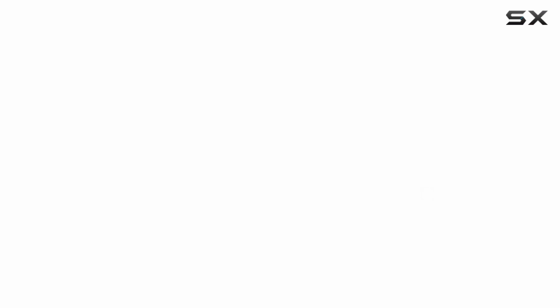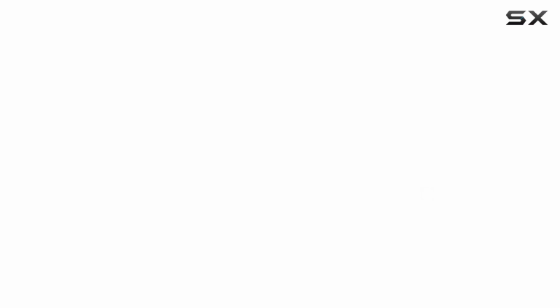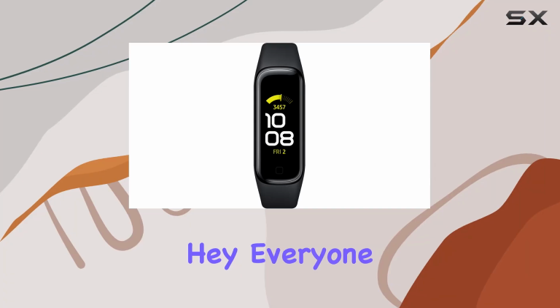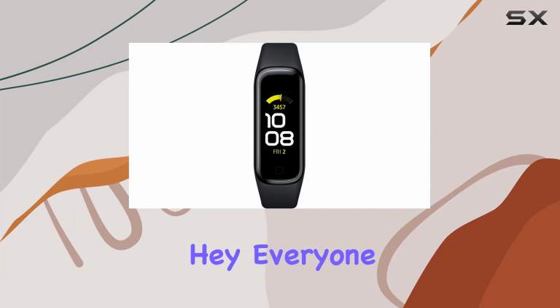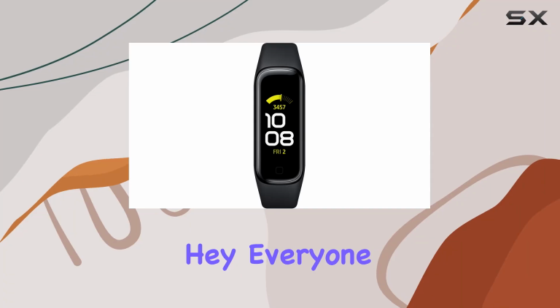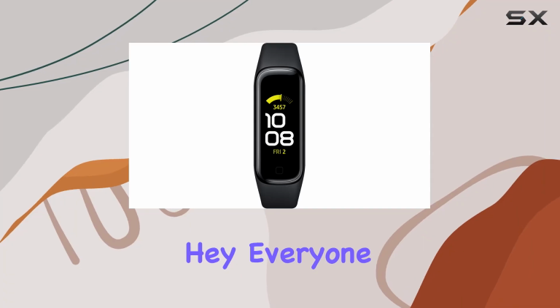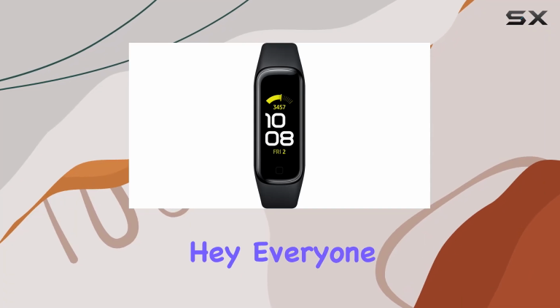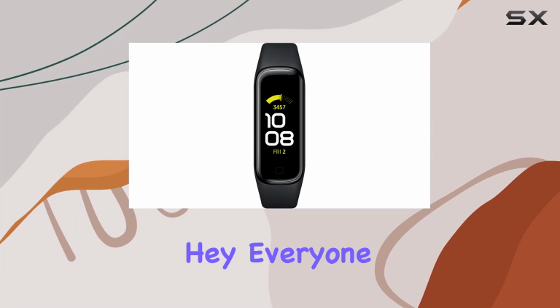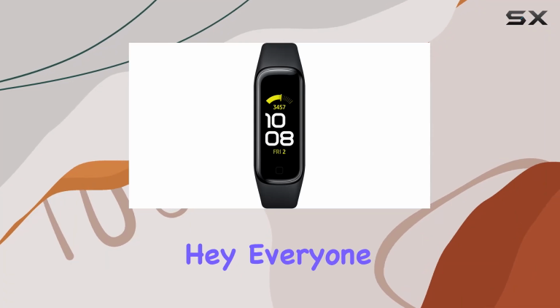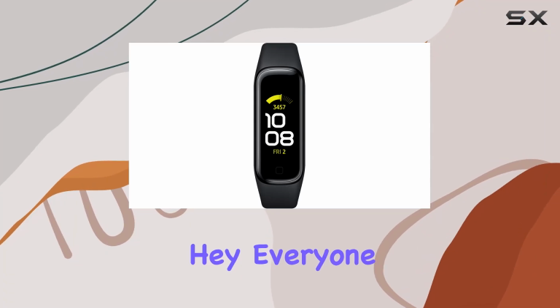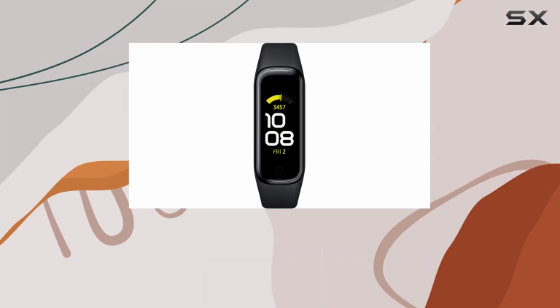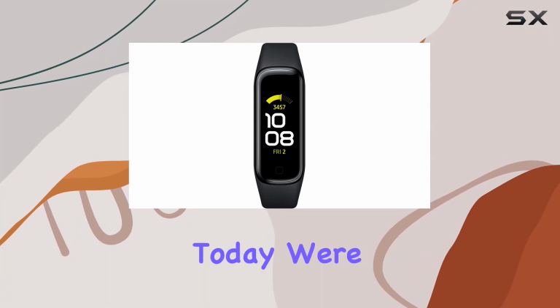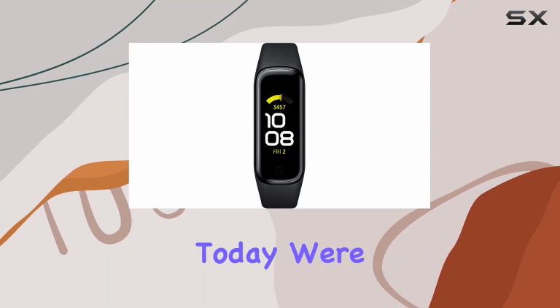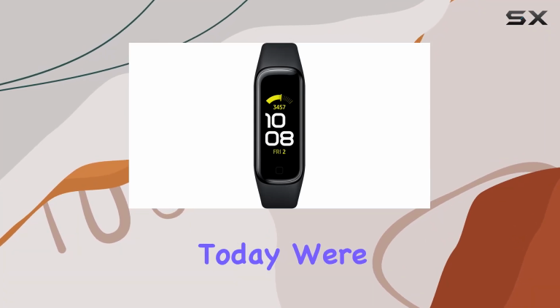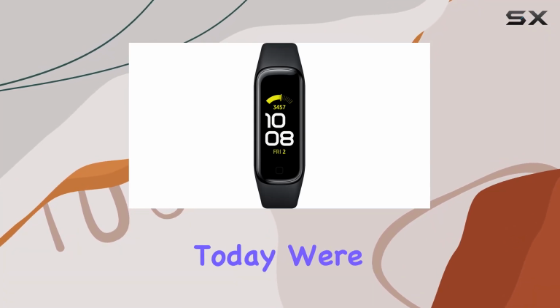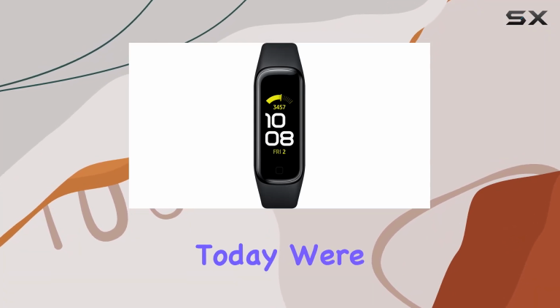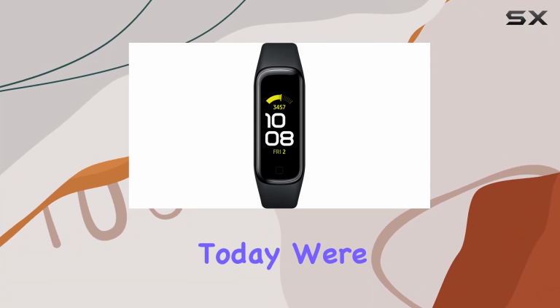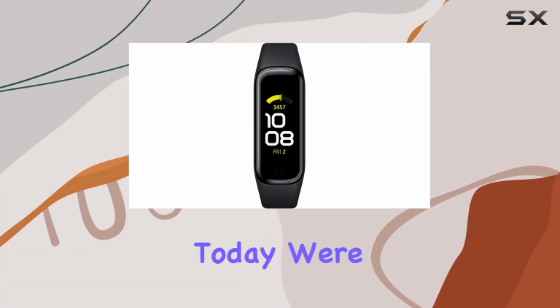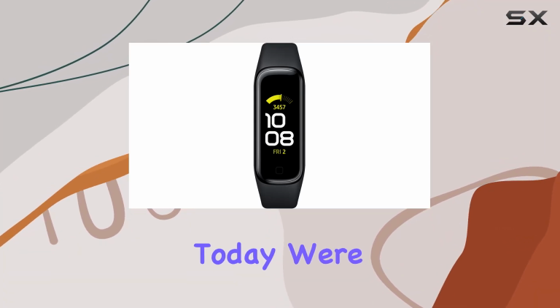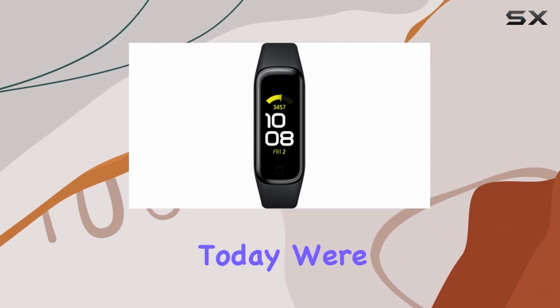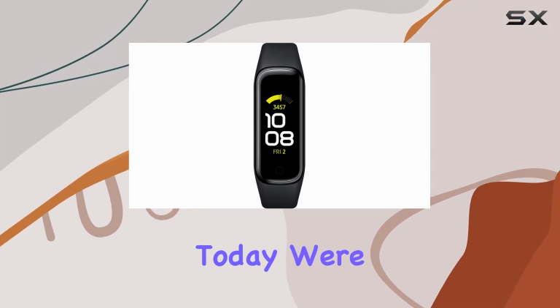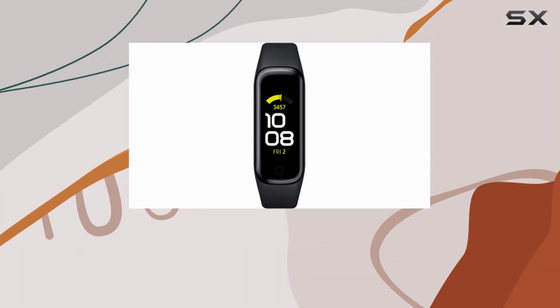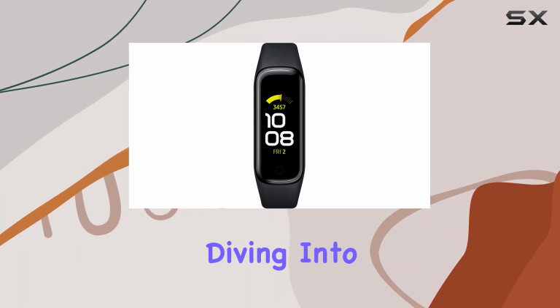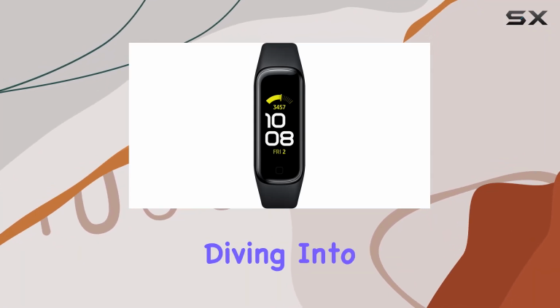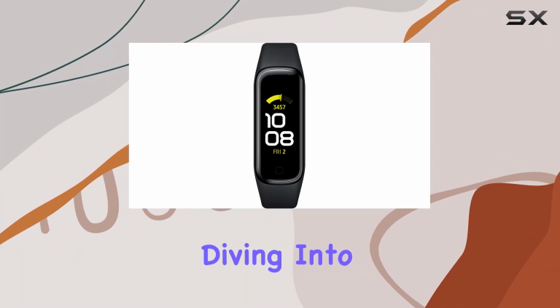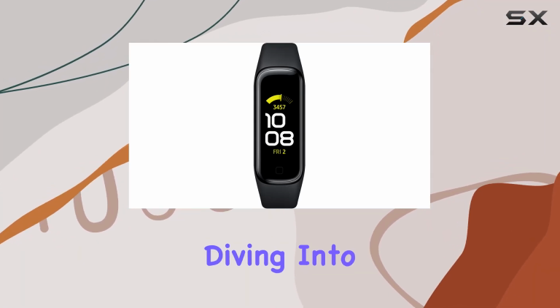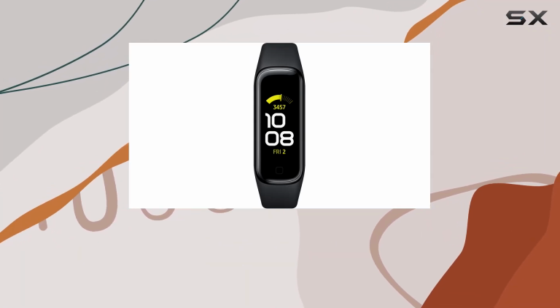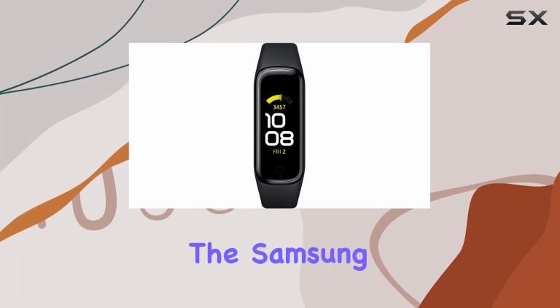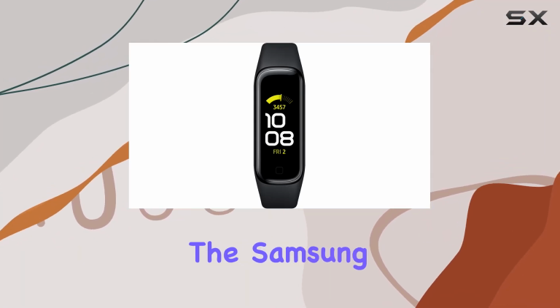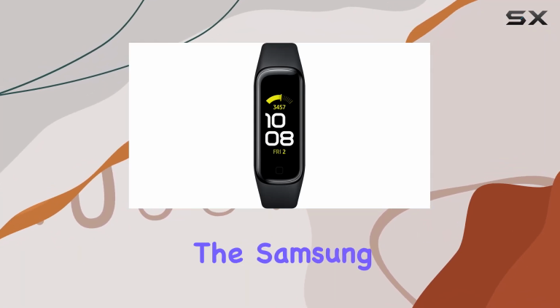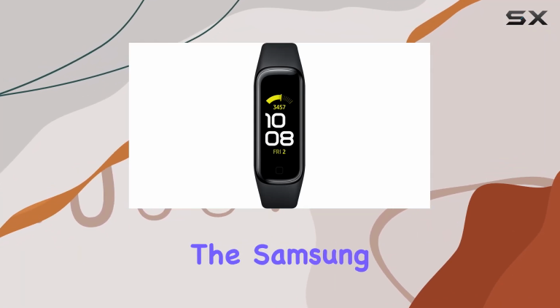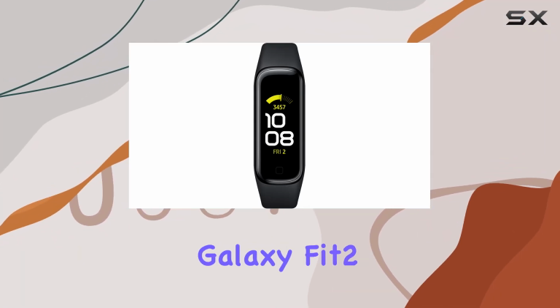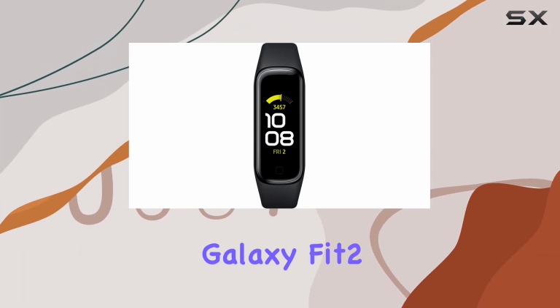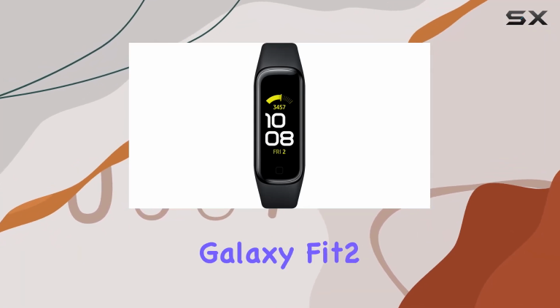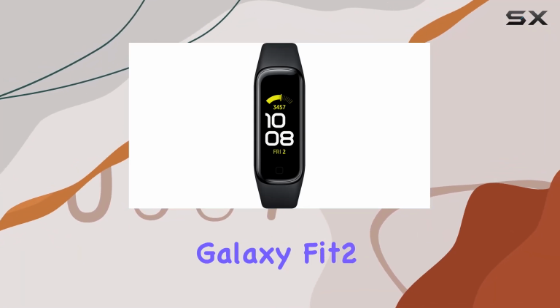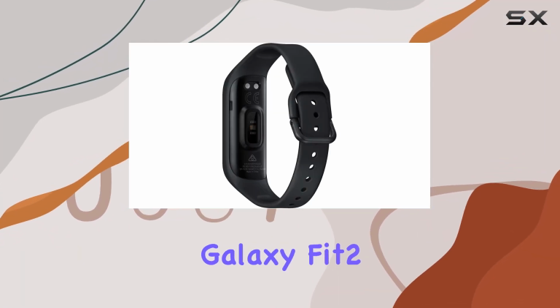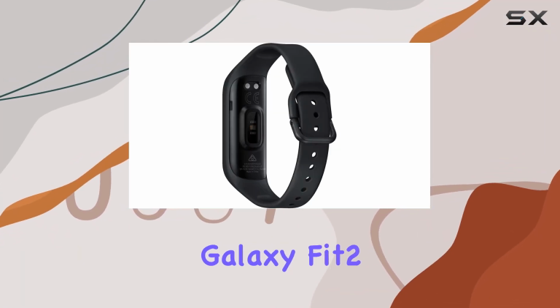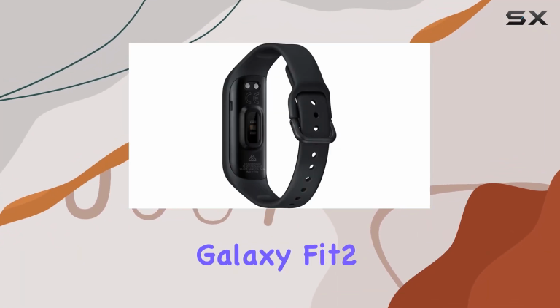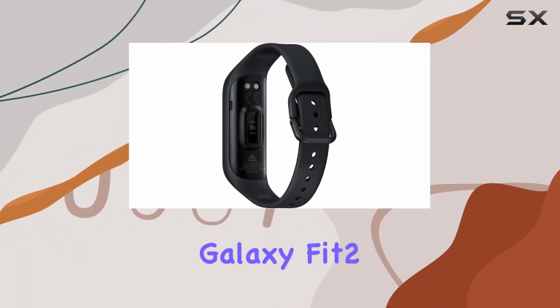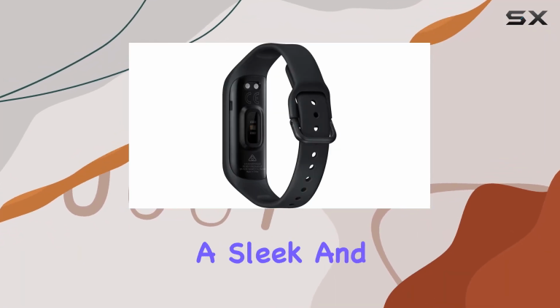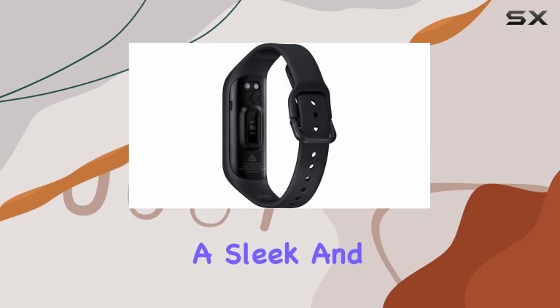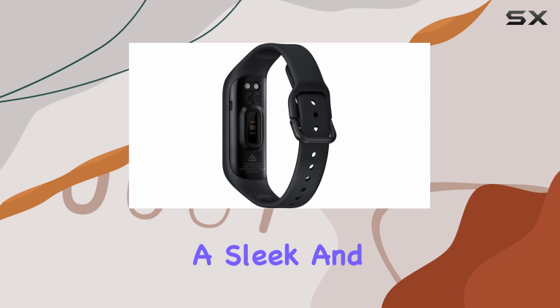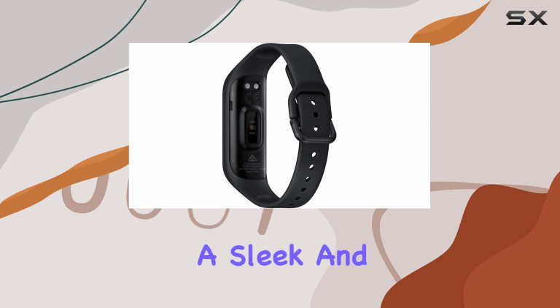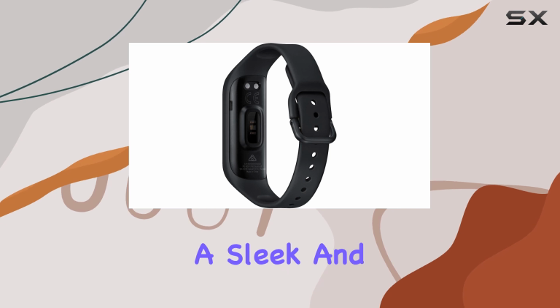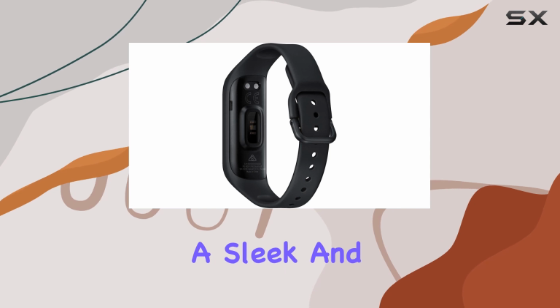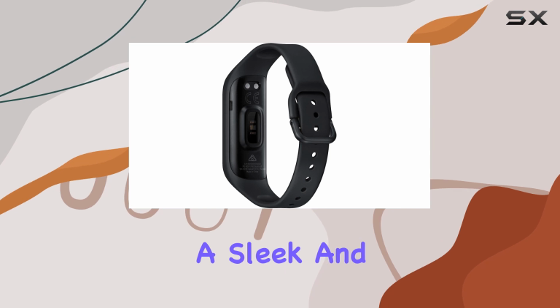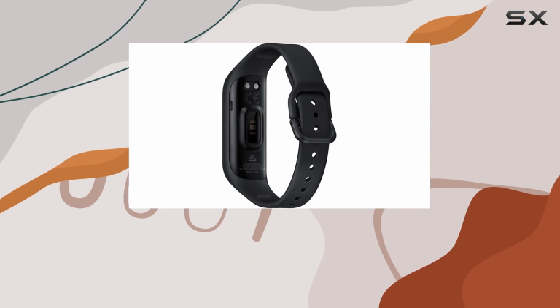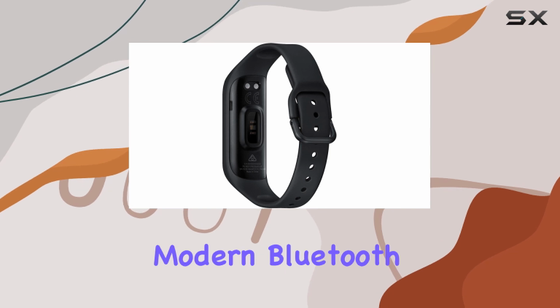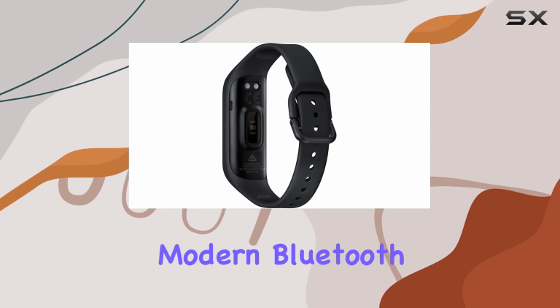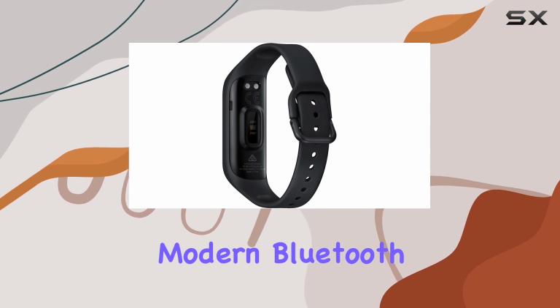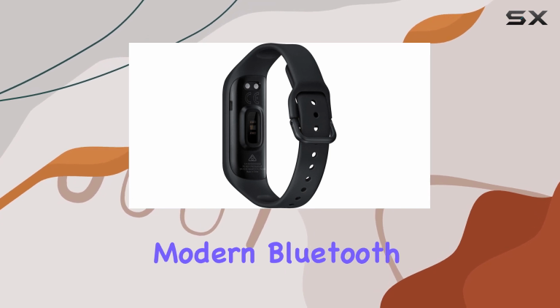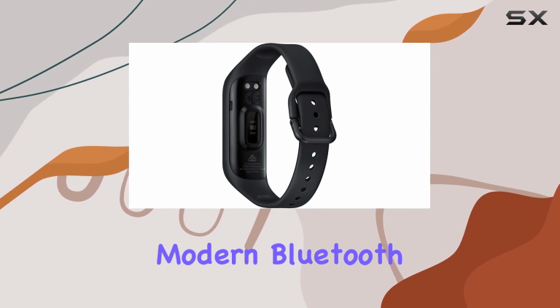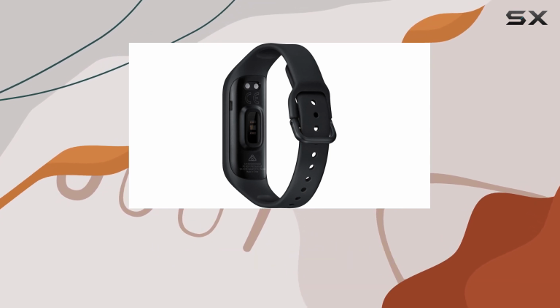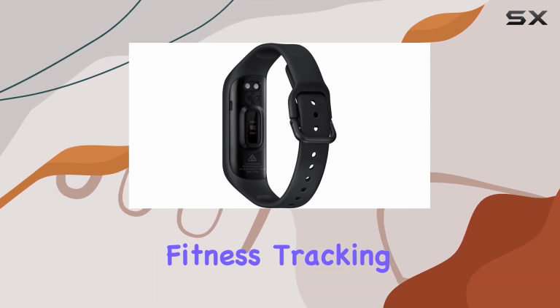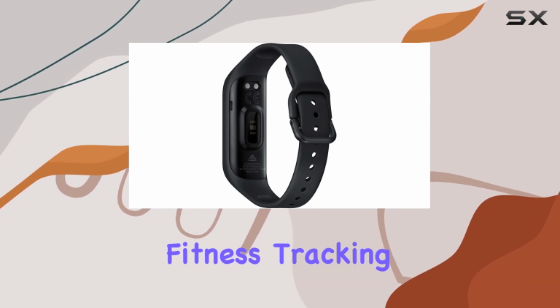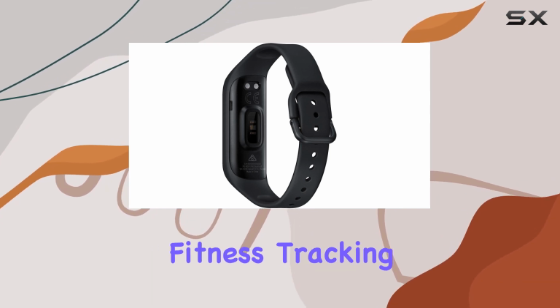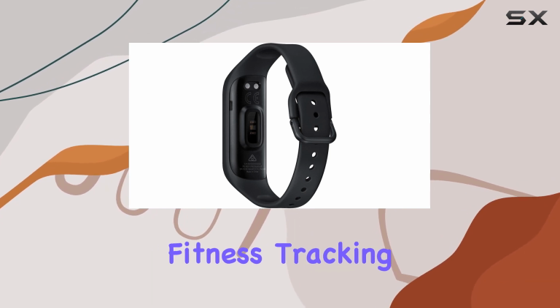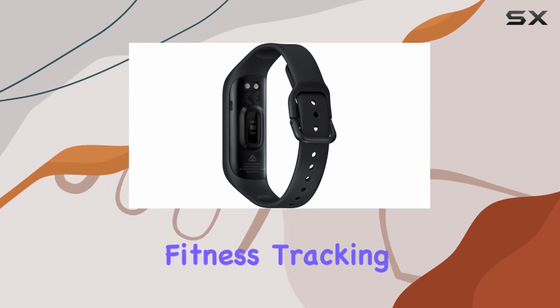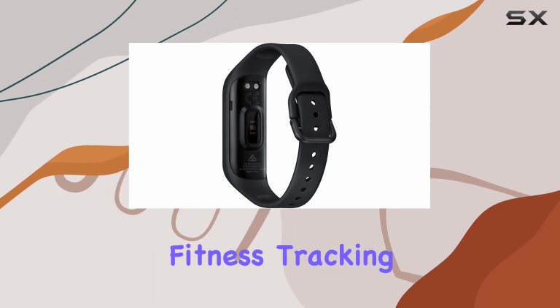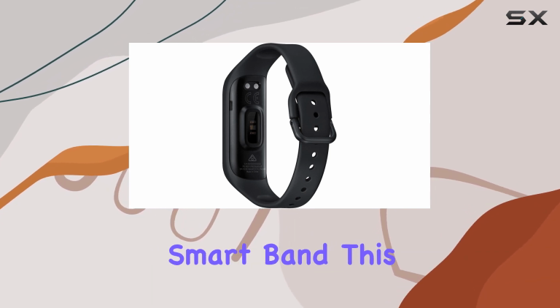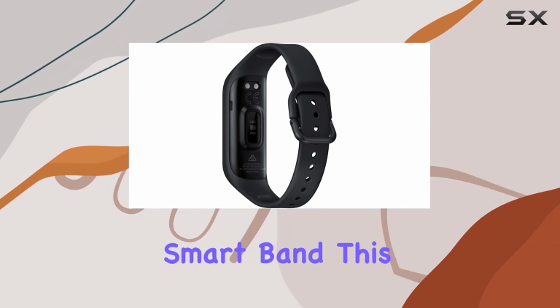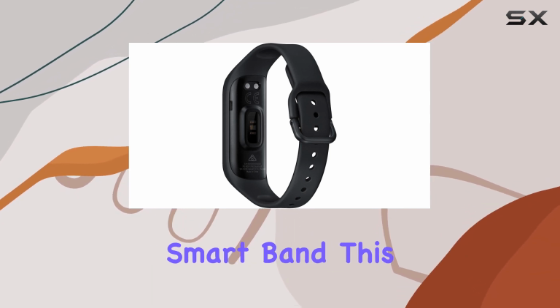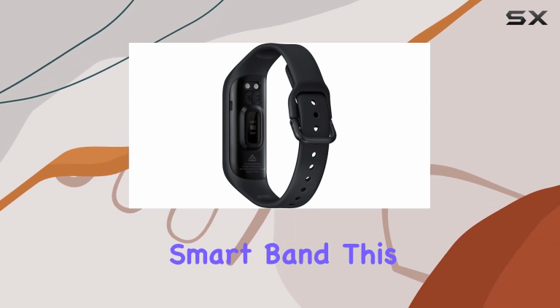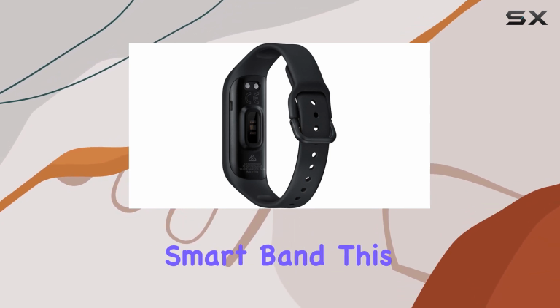Hey everyone! Today we're diving into the Samsung Galaxy Fit 2, a sleek and modern Bluetooth fitness tracking smart band.